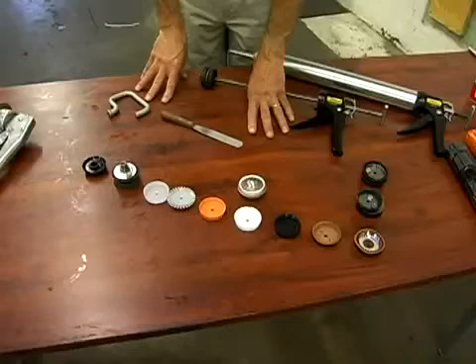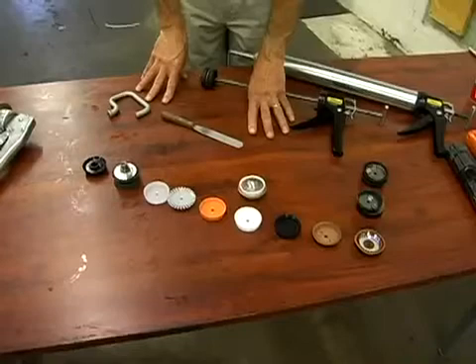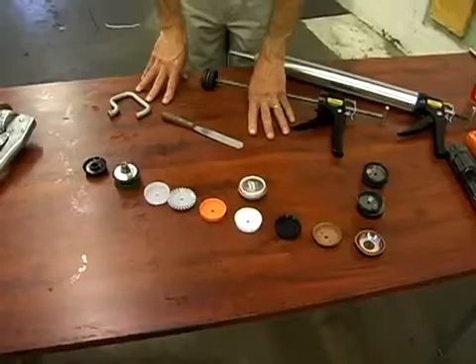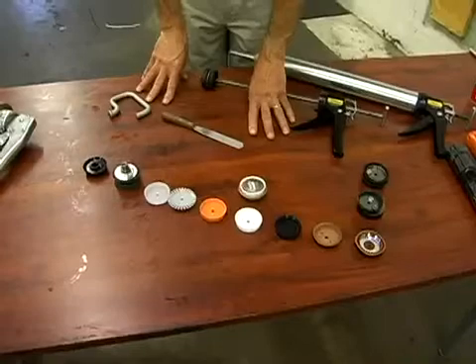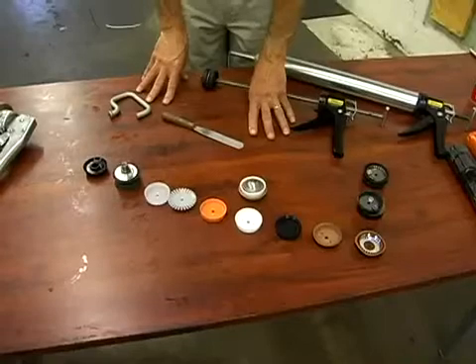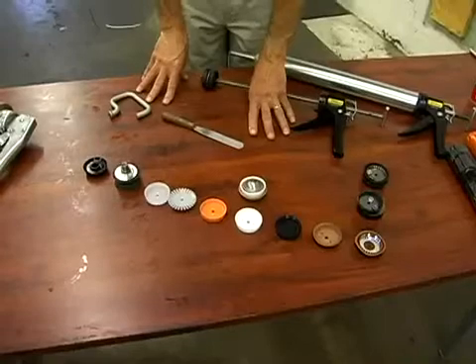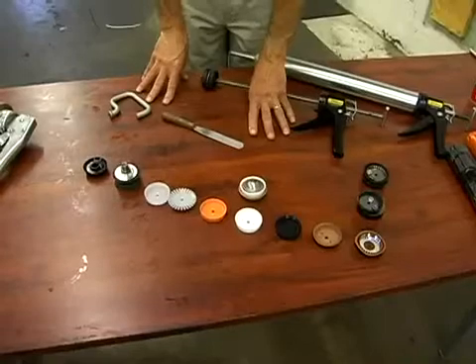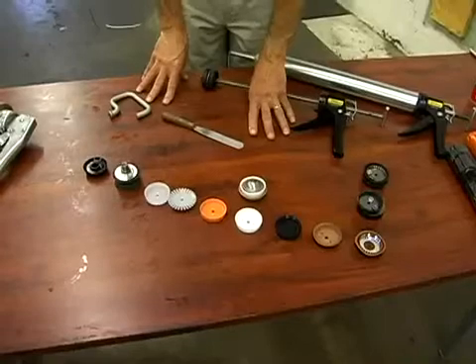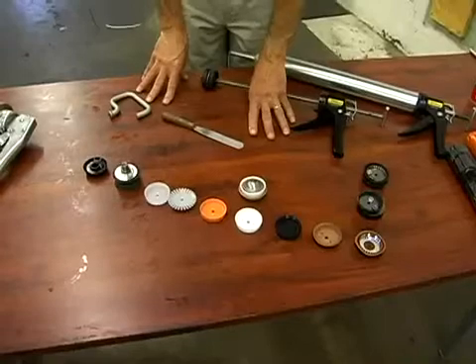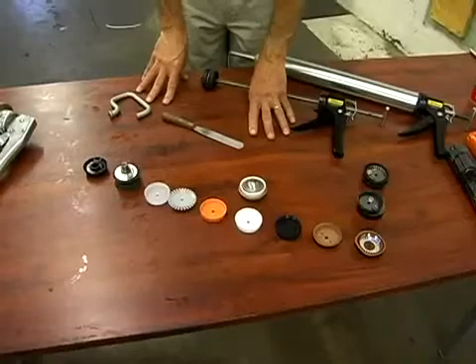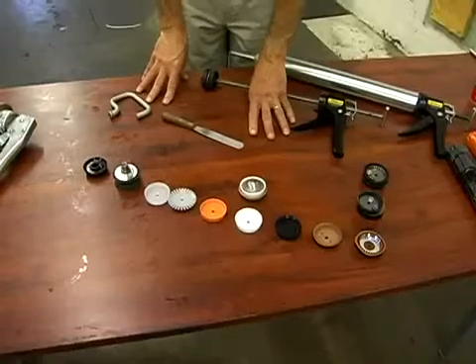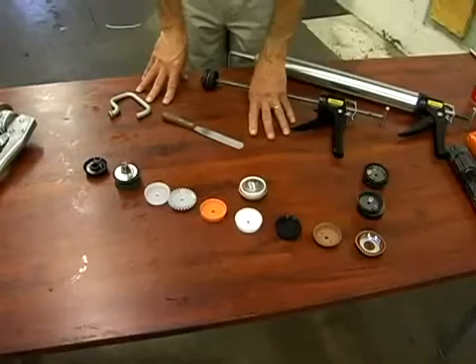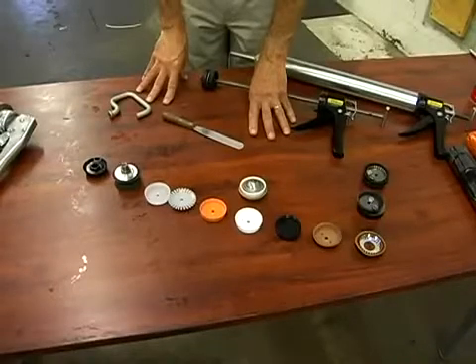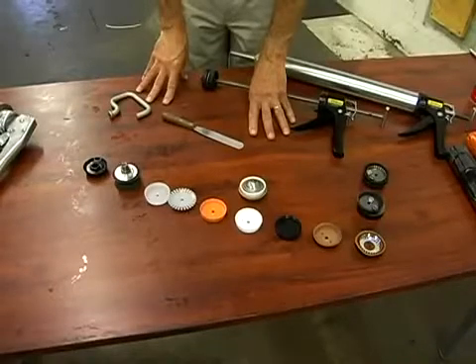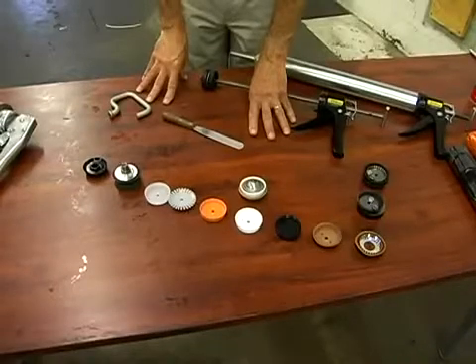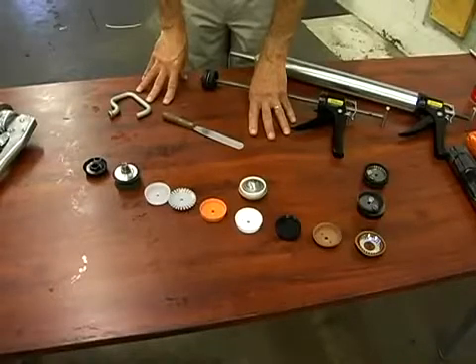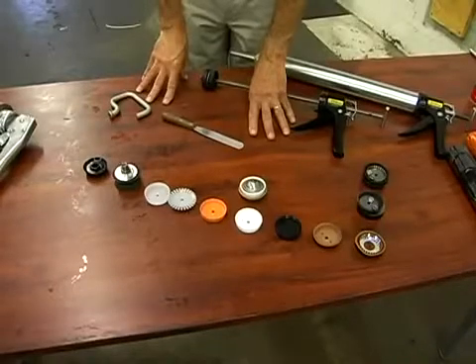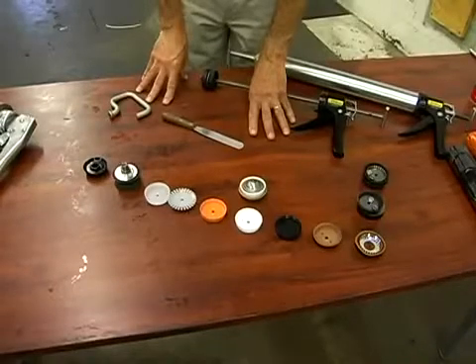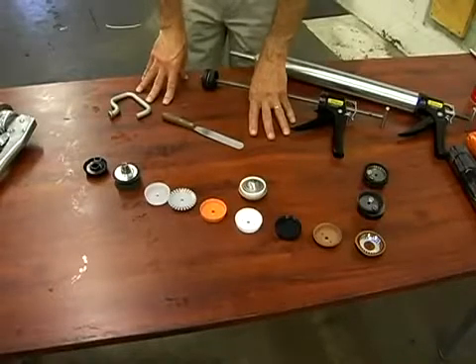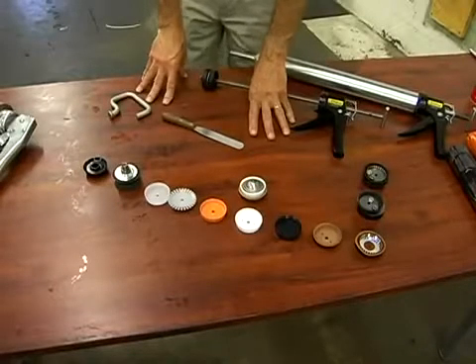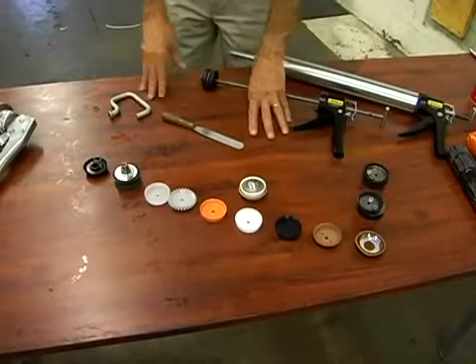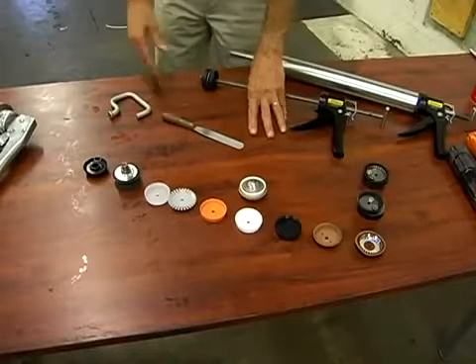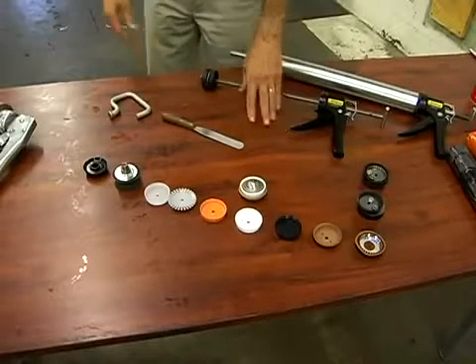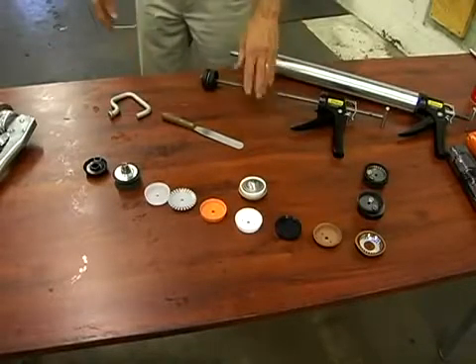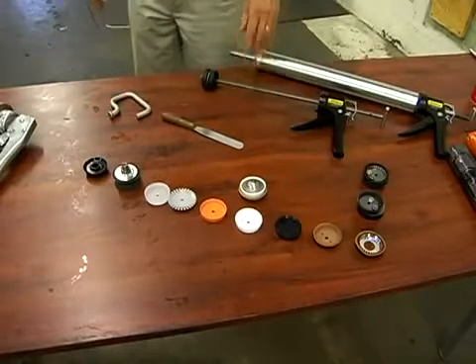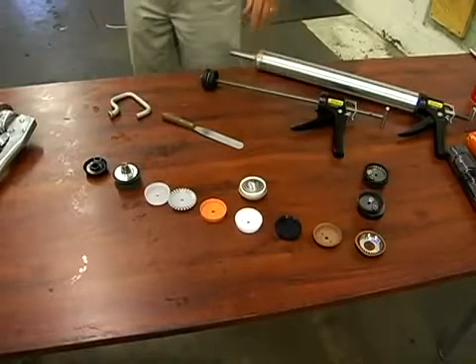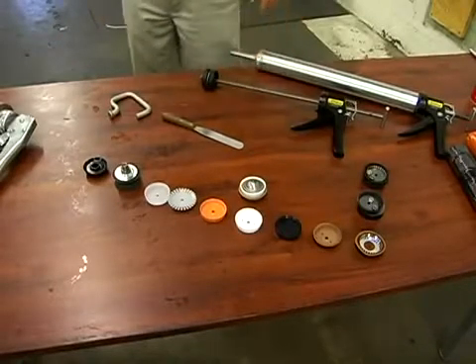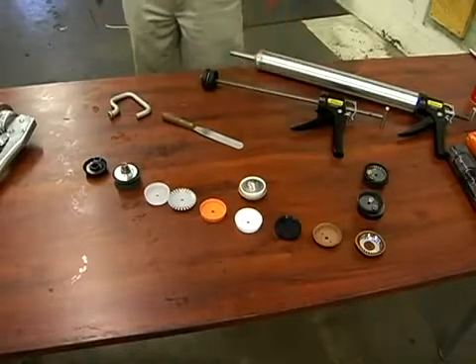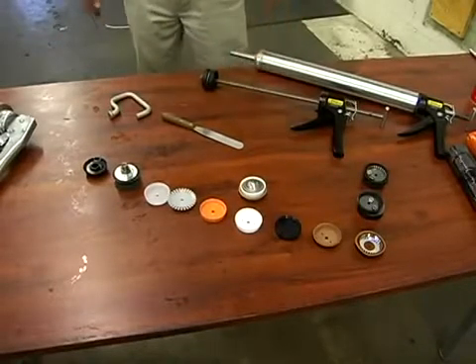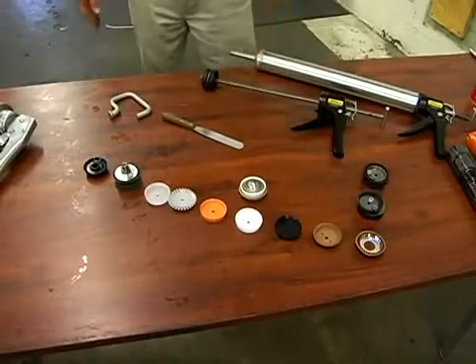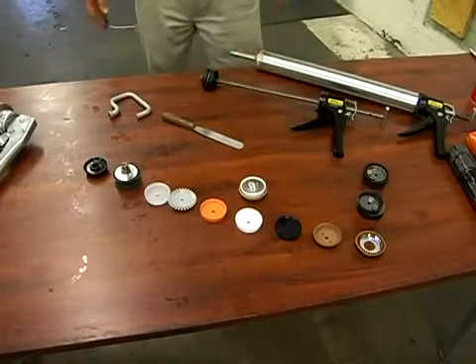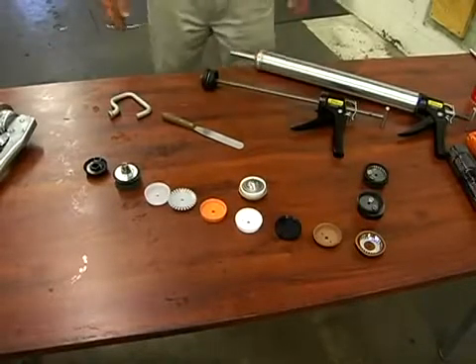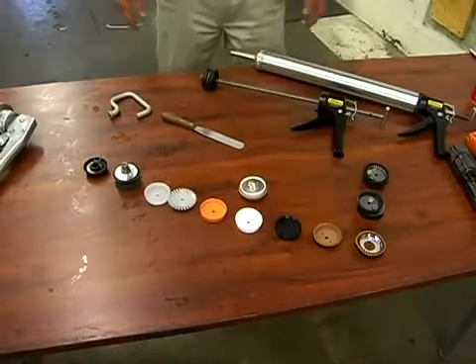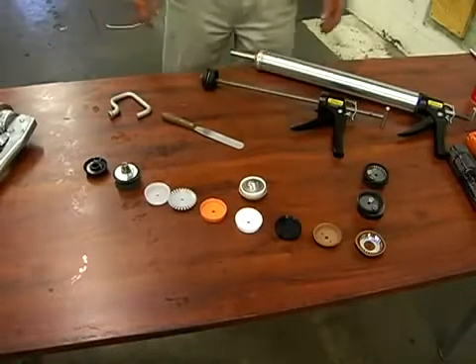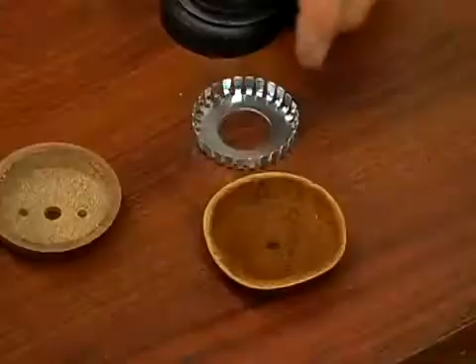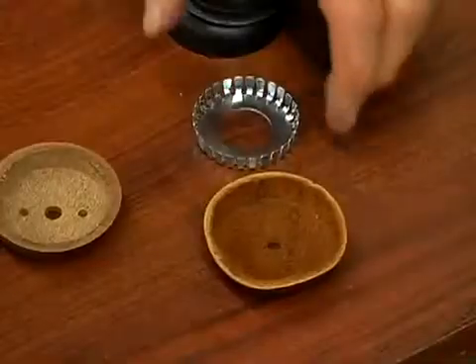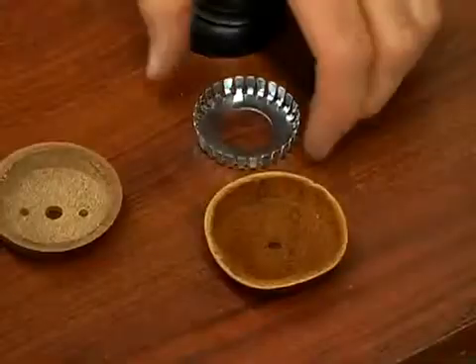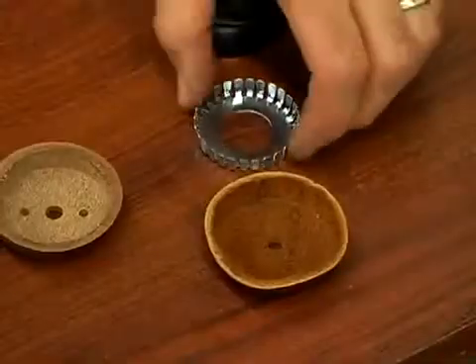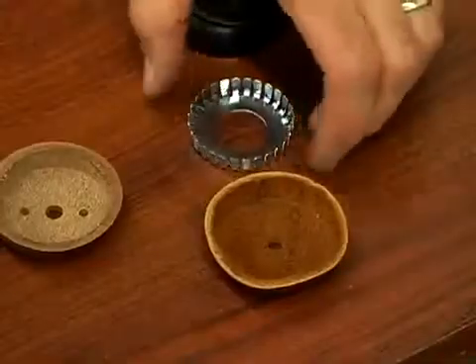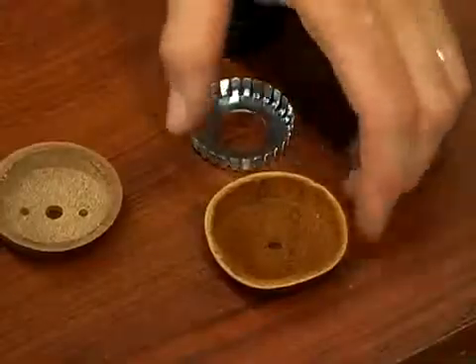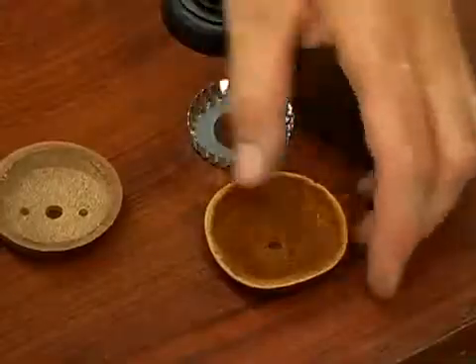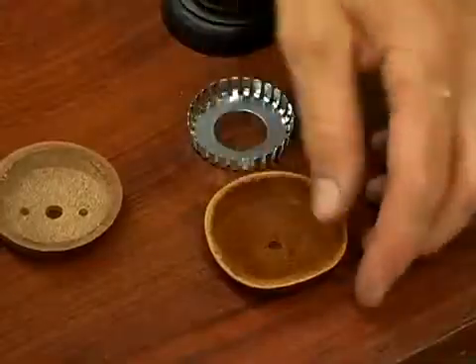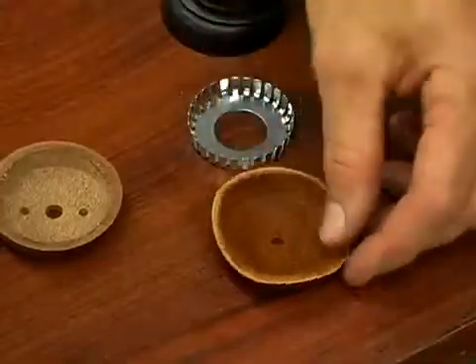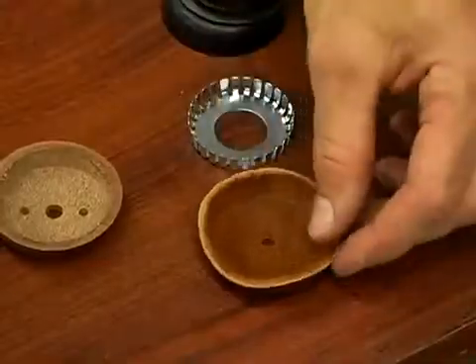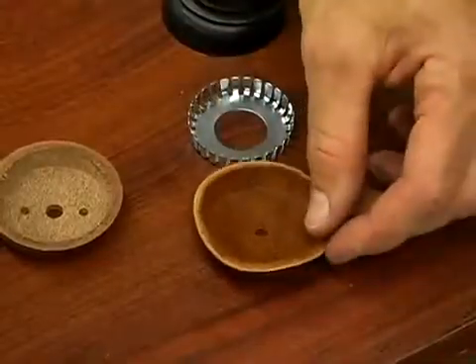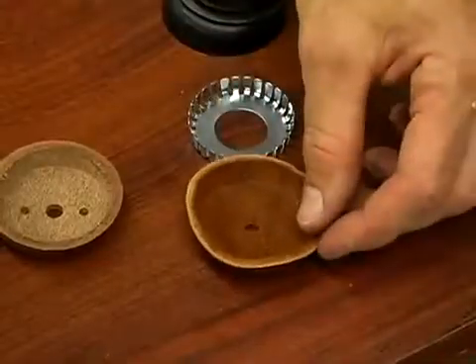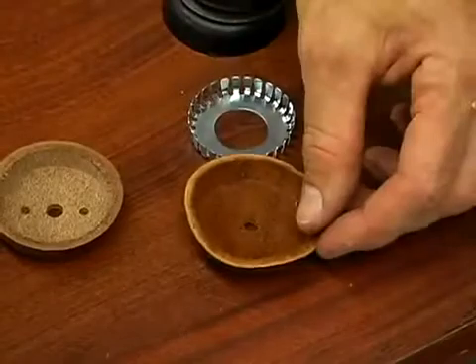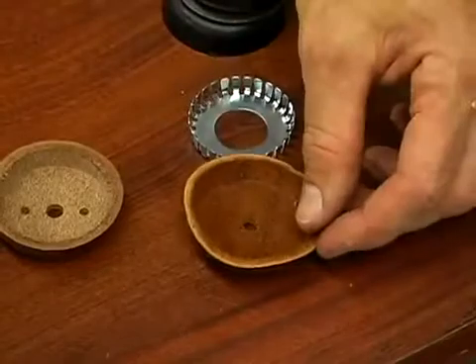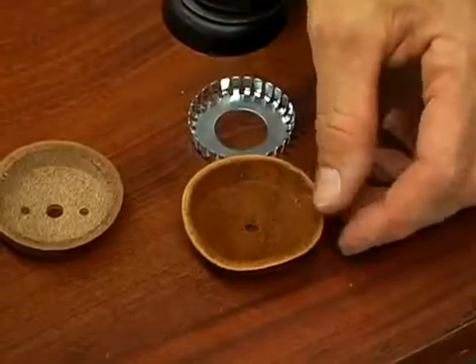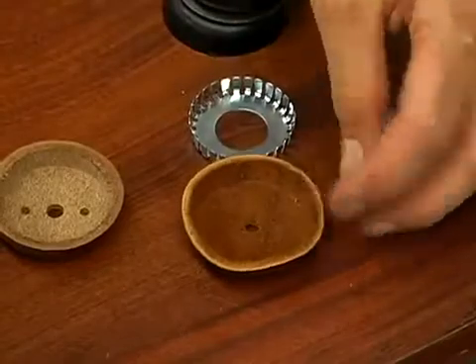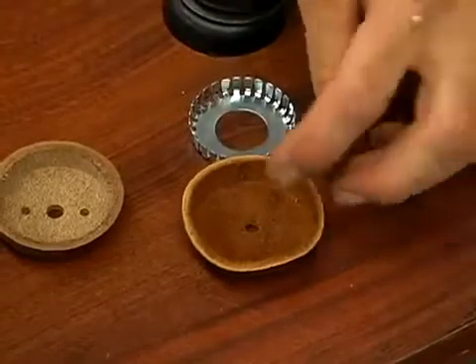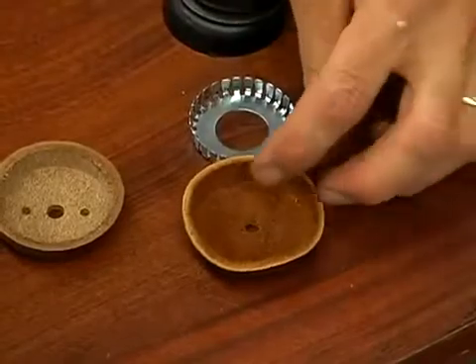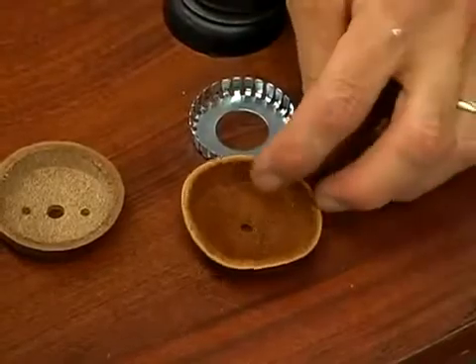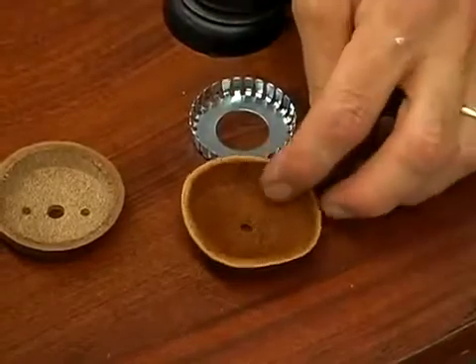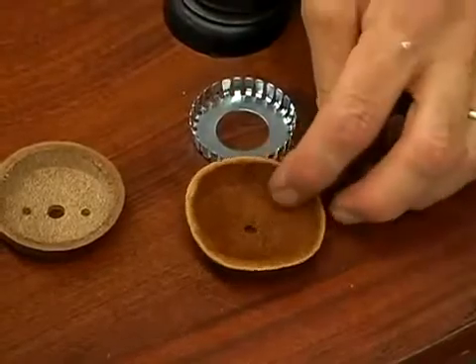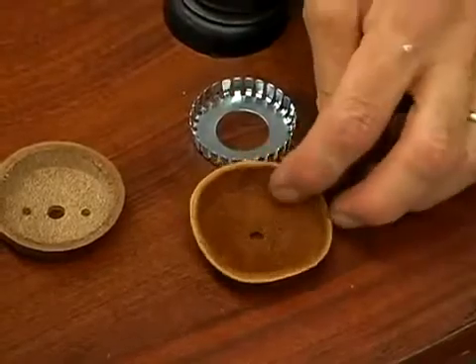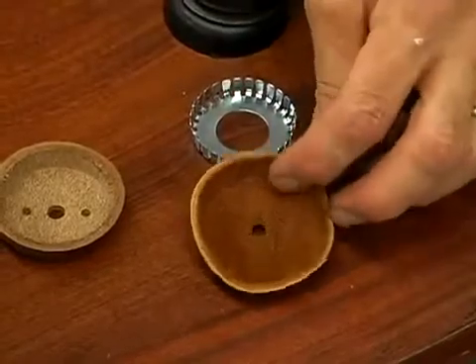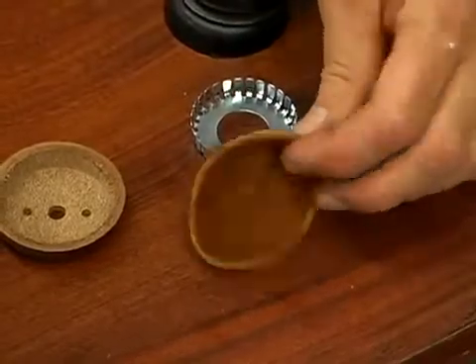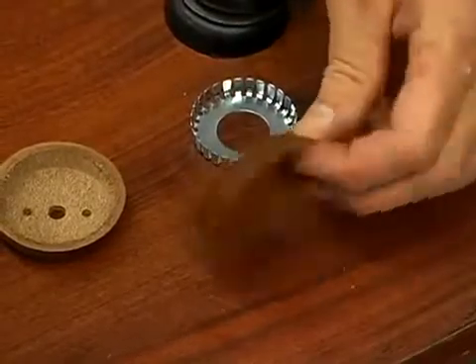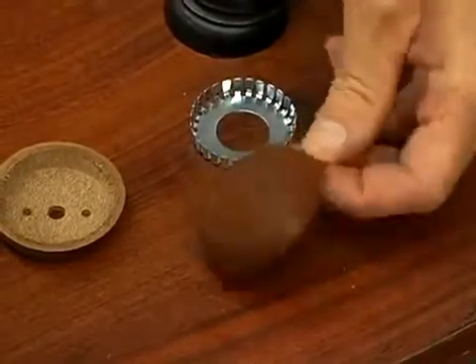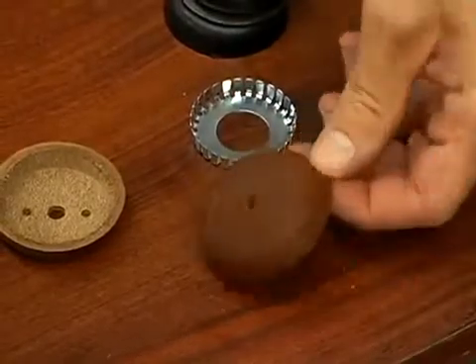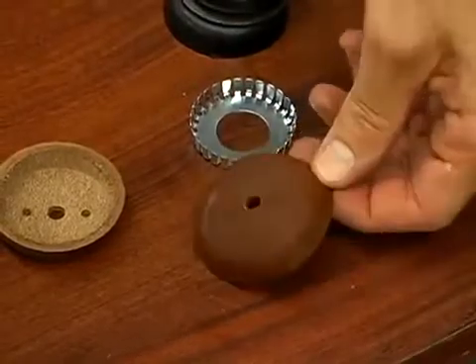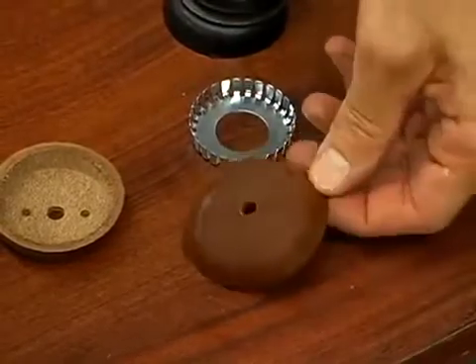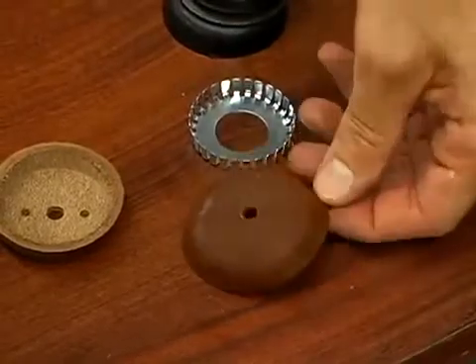Leon manufactures a wide variety of pistons for their guns. Choose the best one for your gun based on the type of material that you're dispensing.